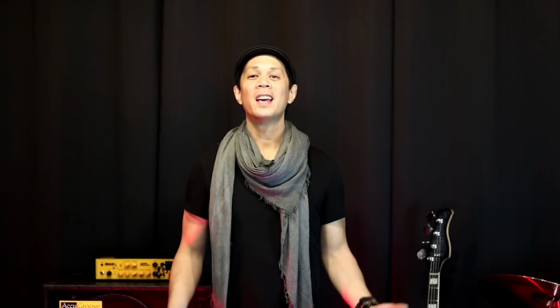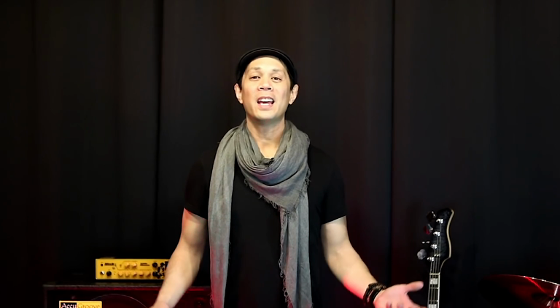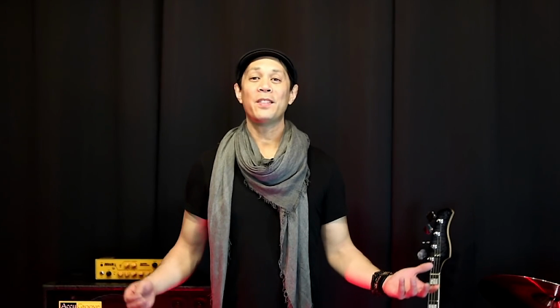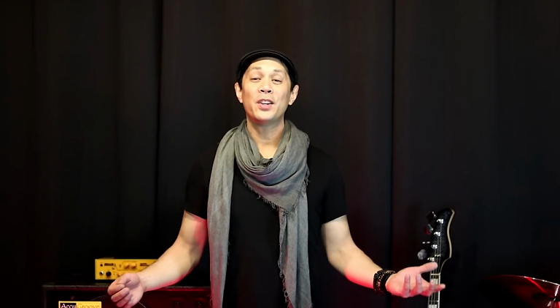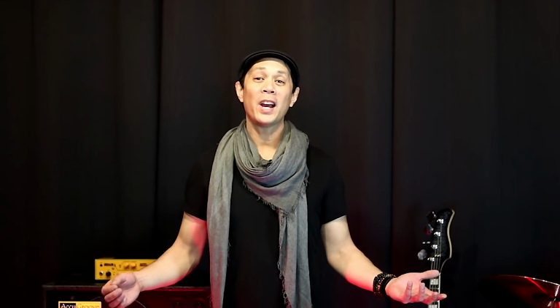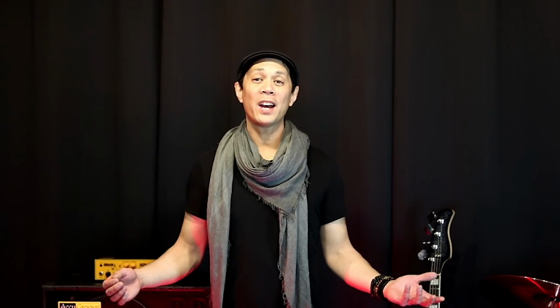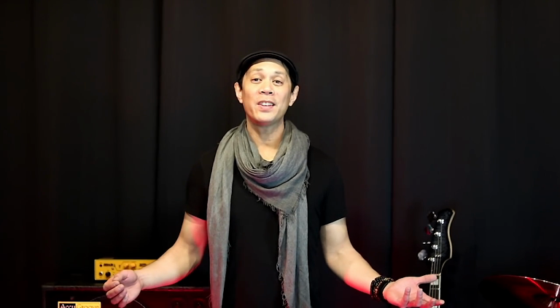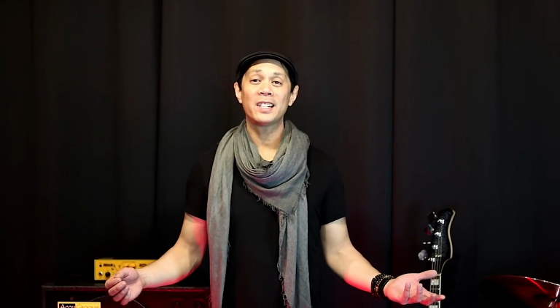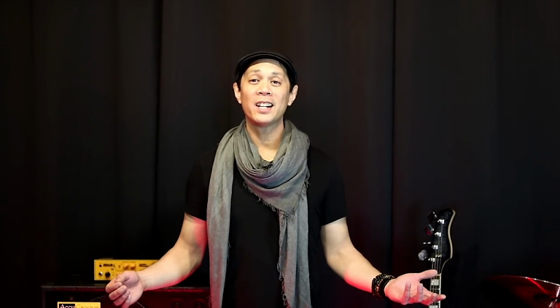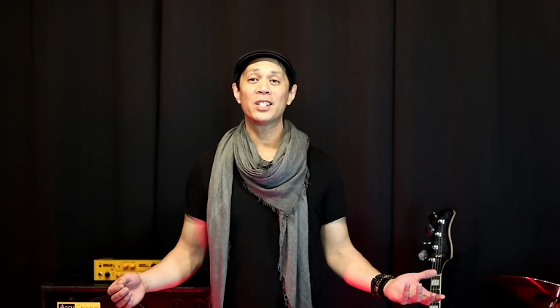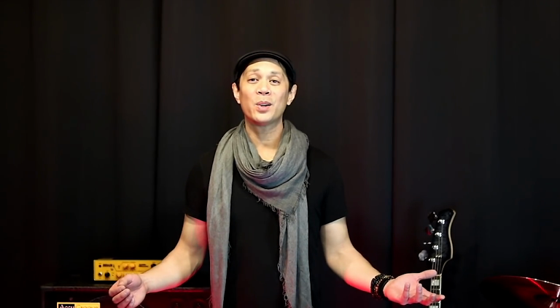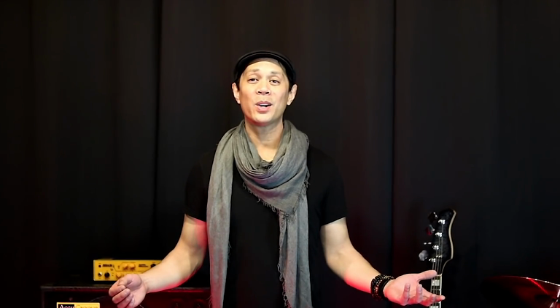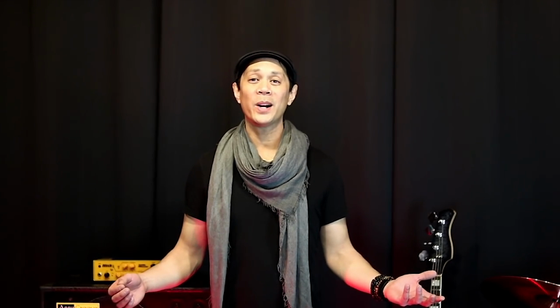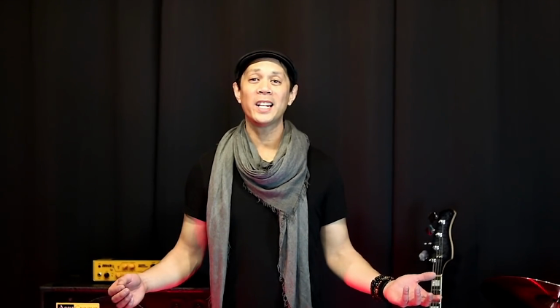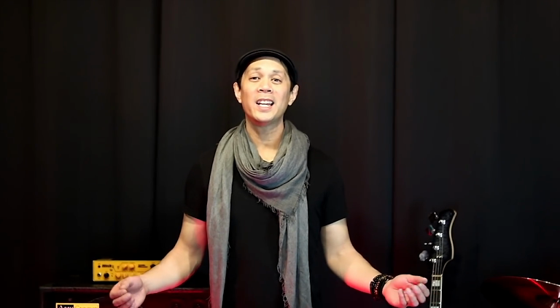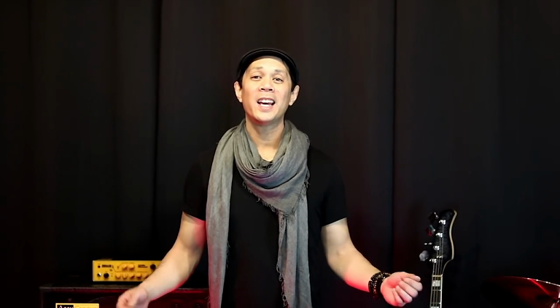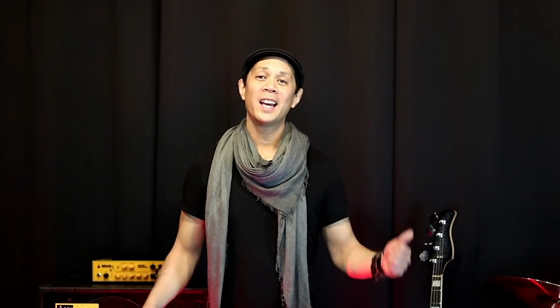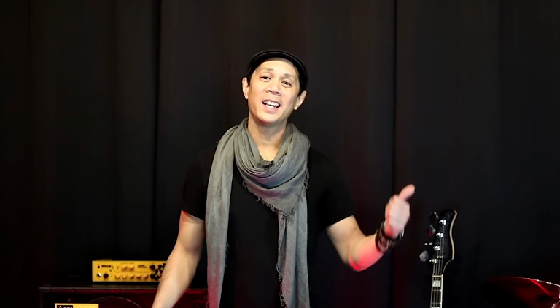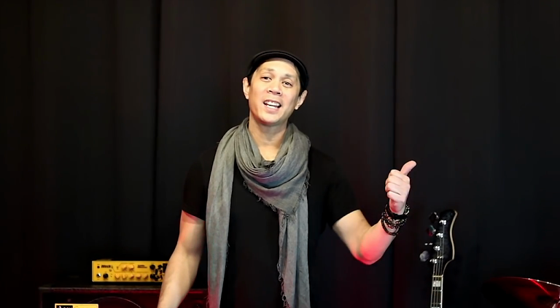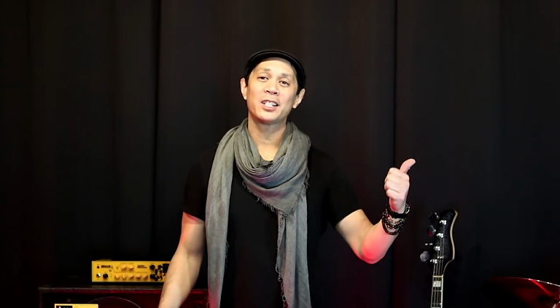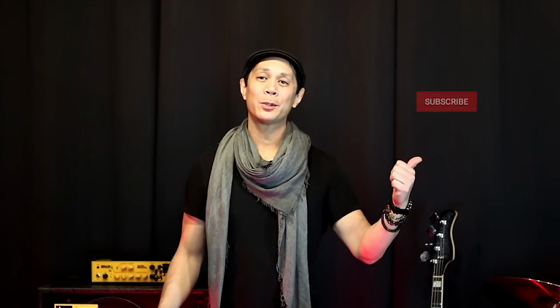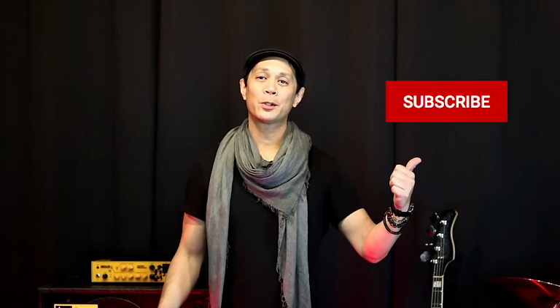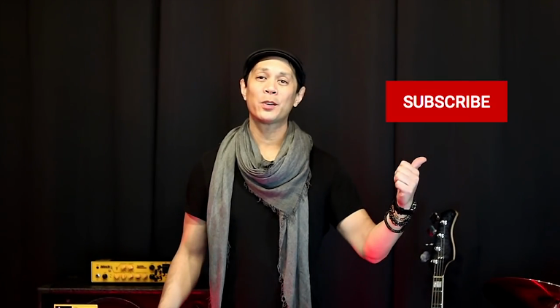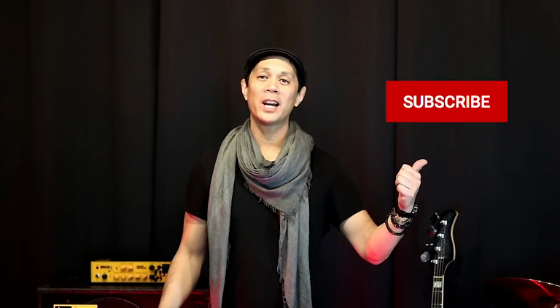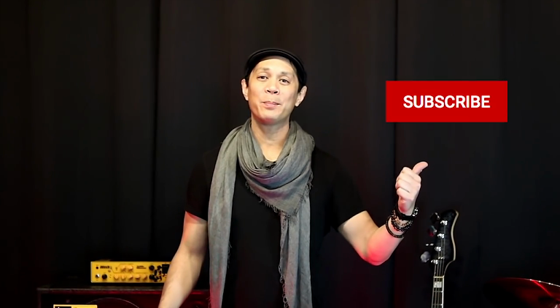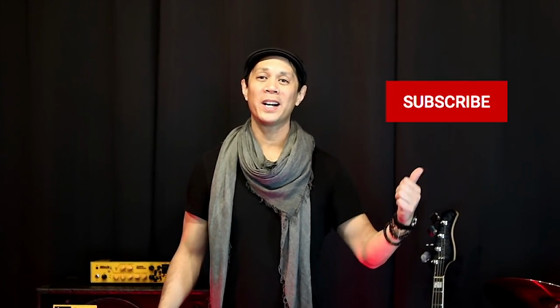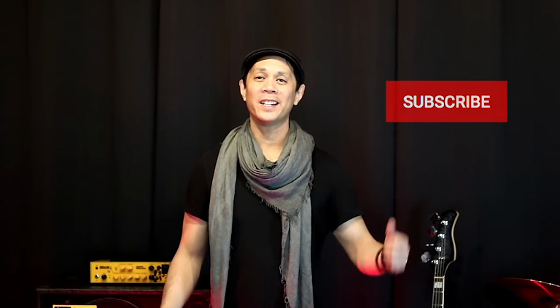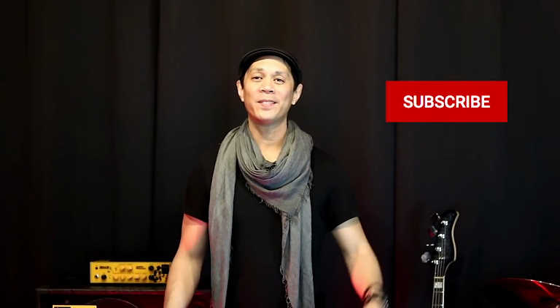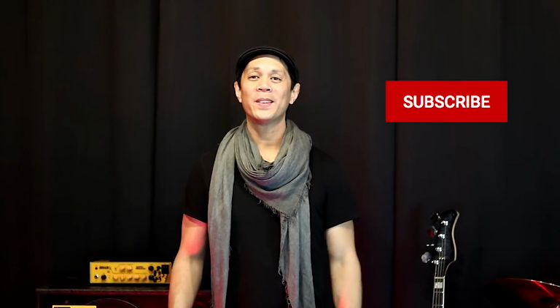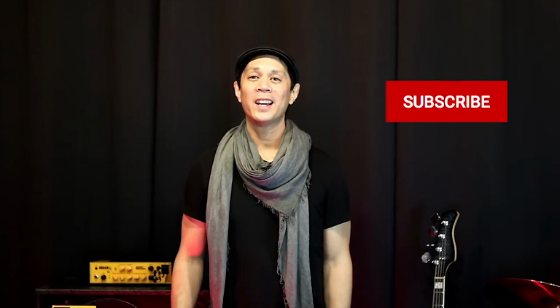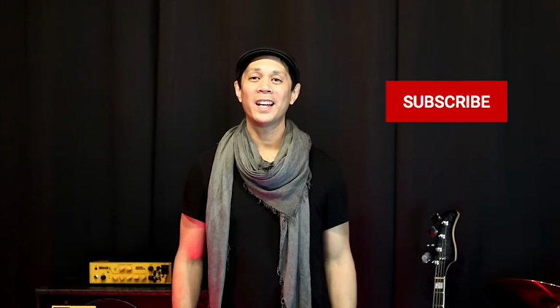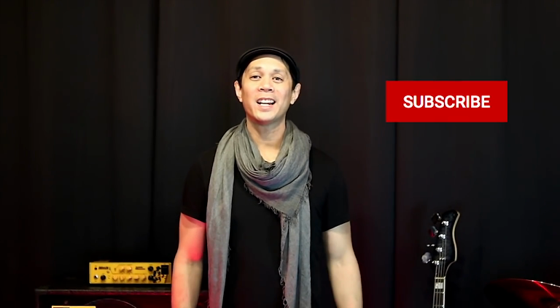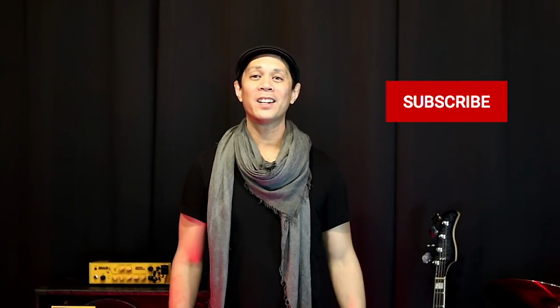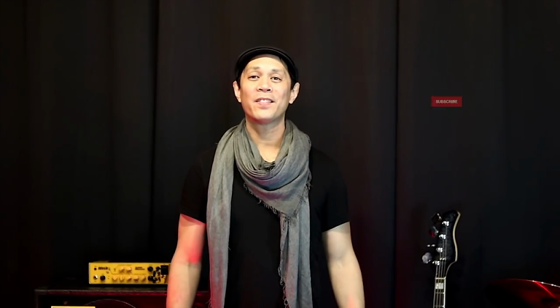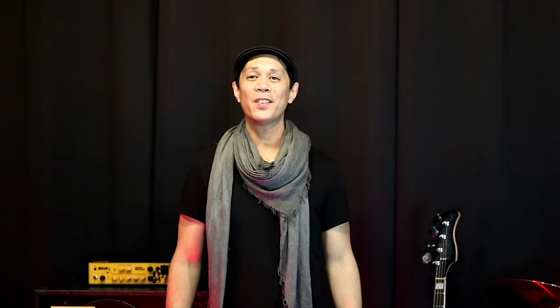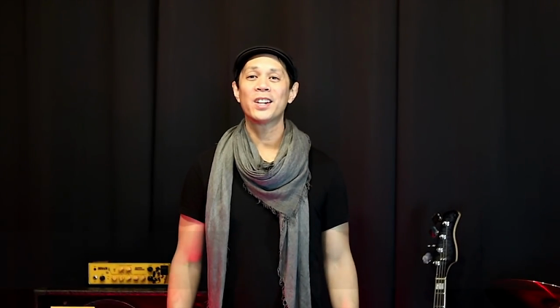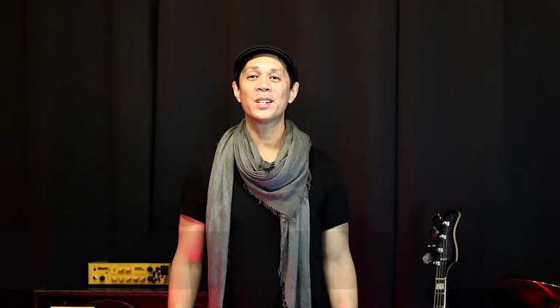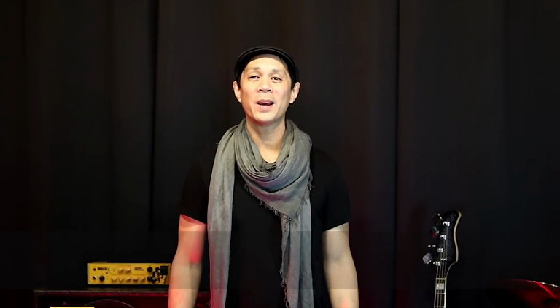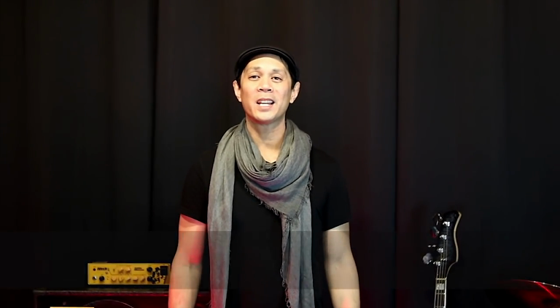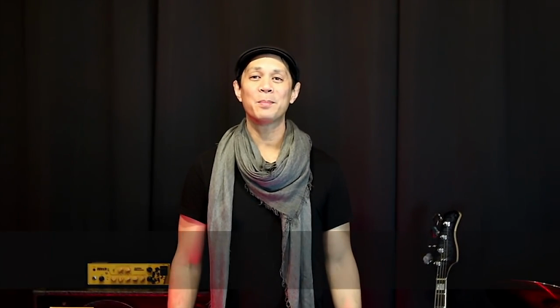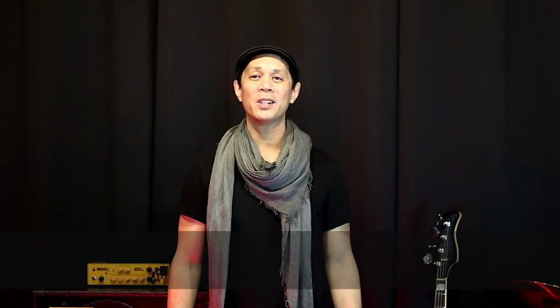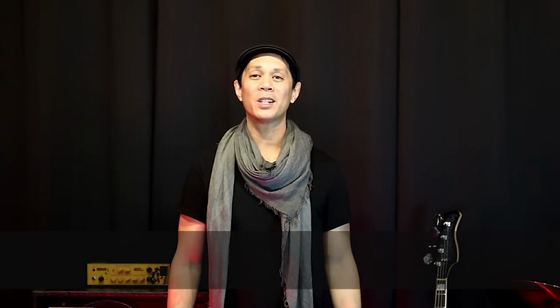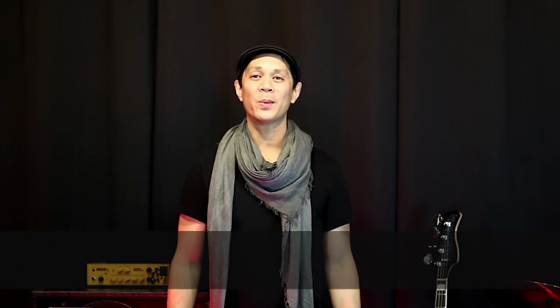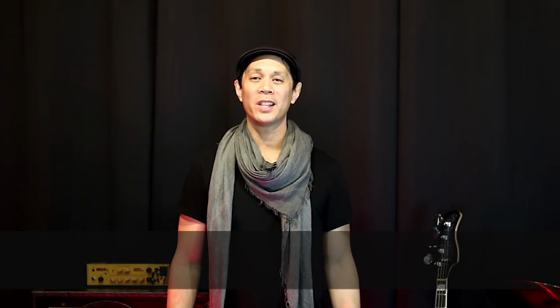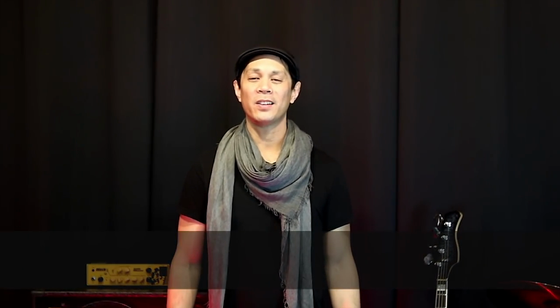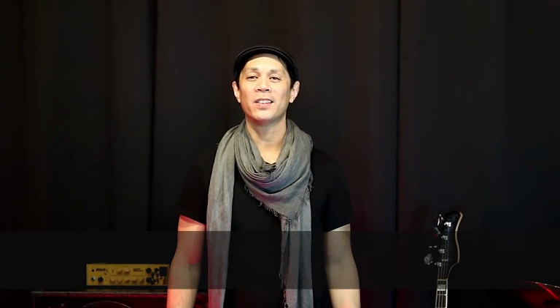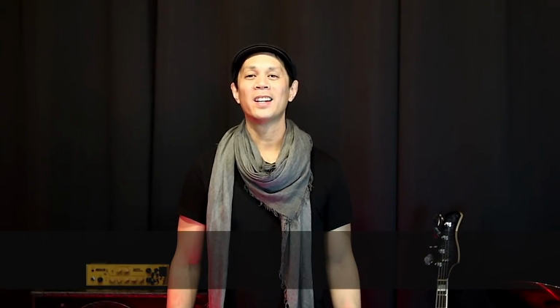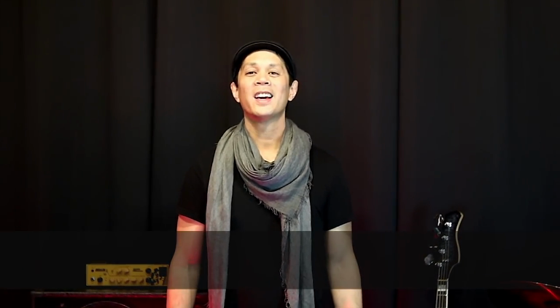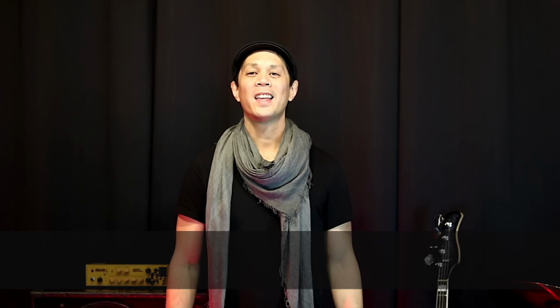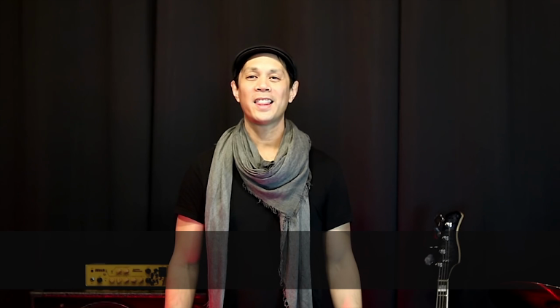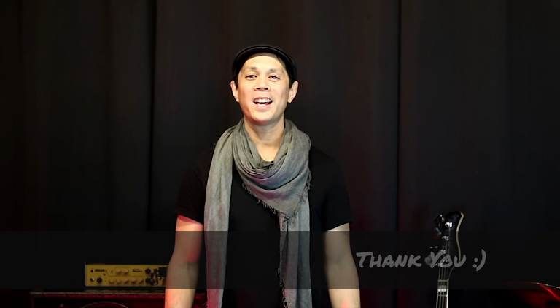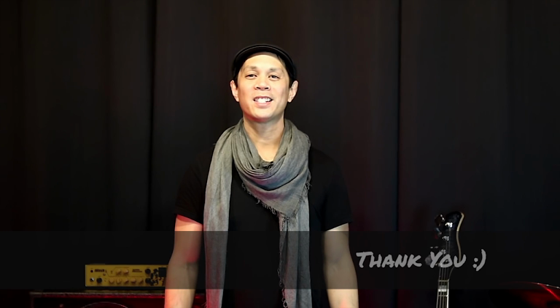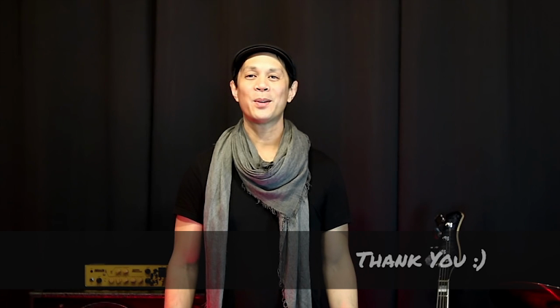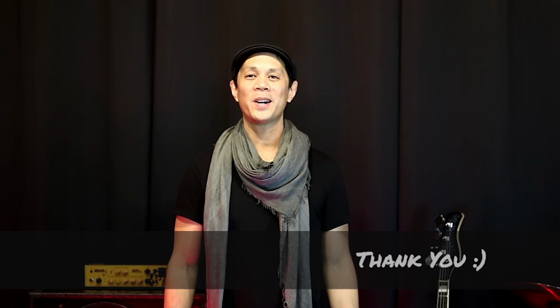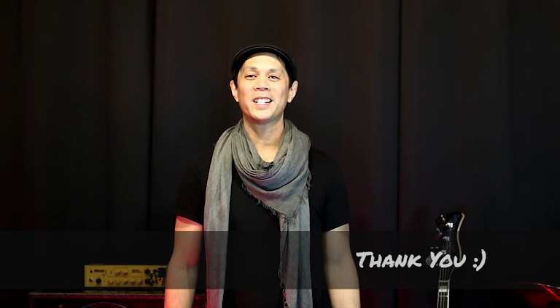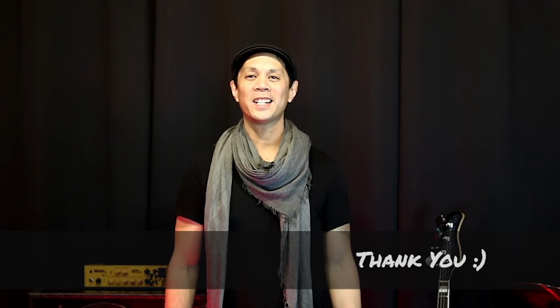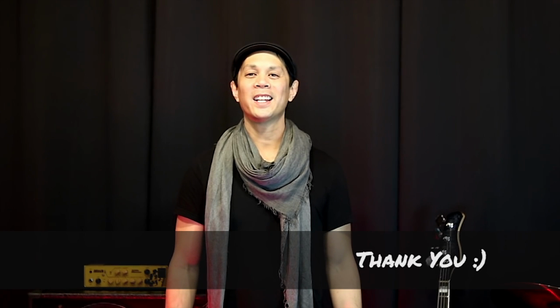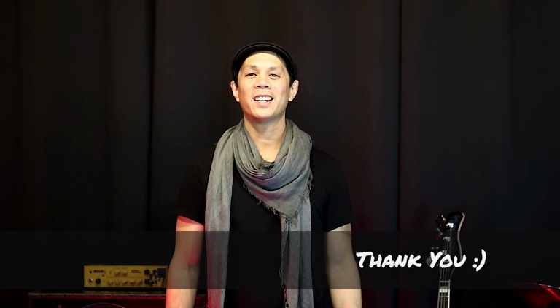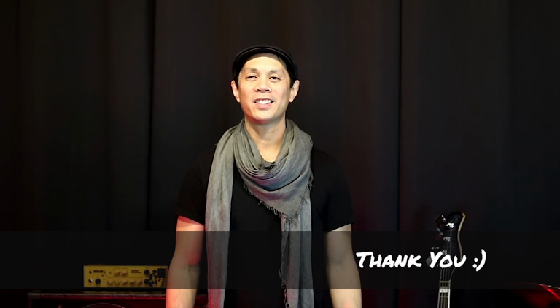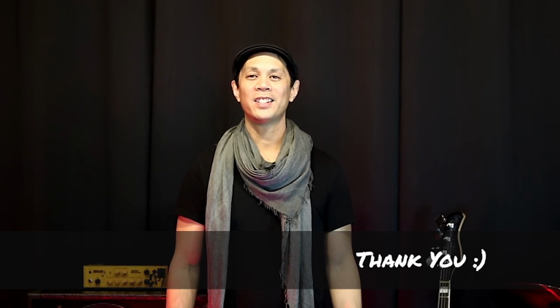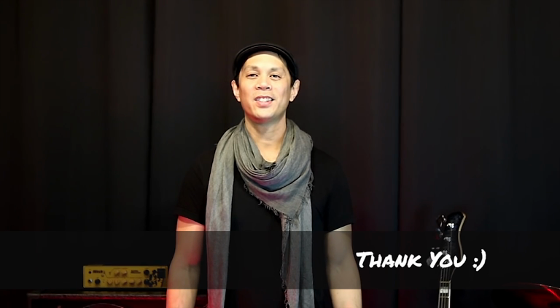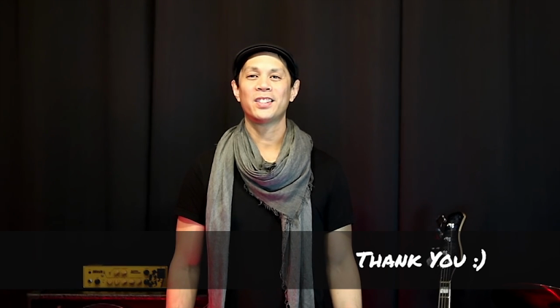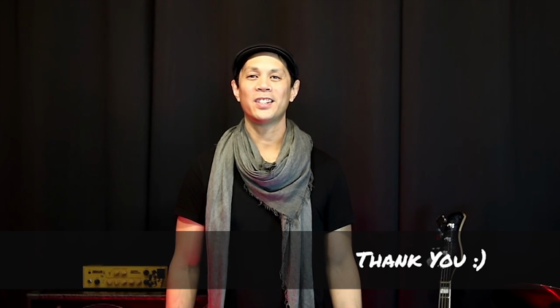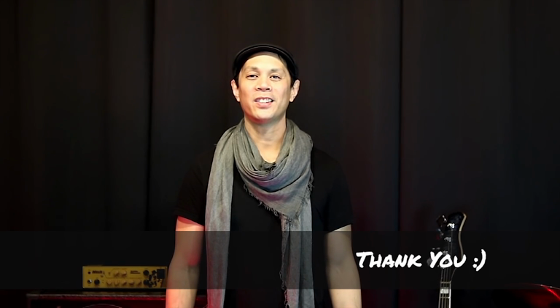If you haven't done so already, hit that subscribe button and I look forward to making music with you. Thanks so much and I'll see you soon.